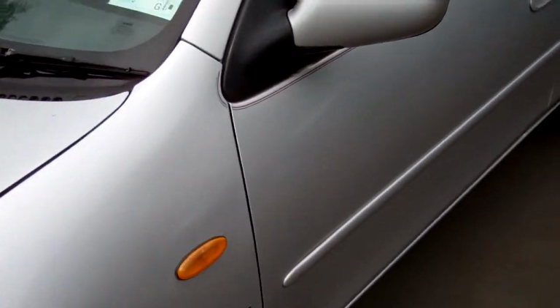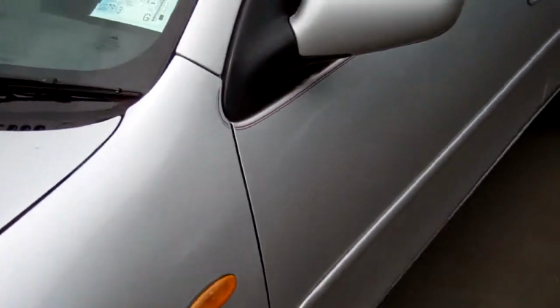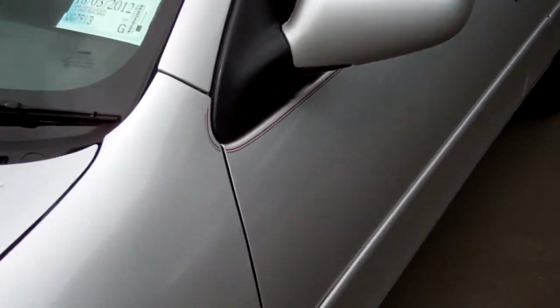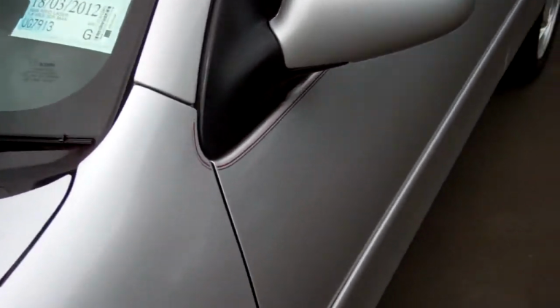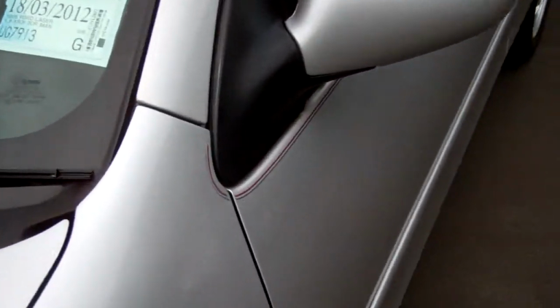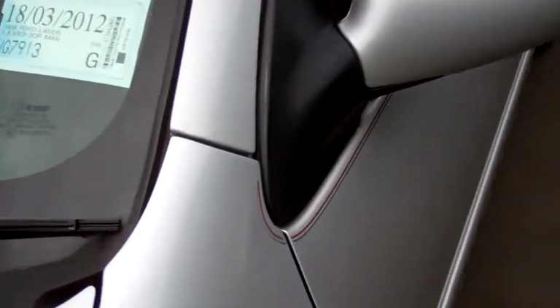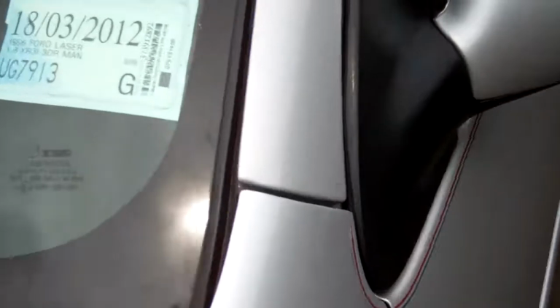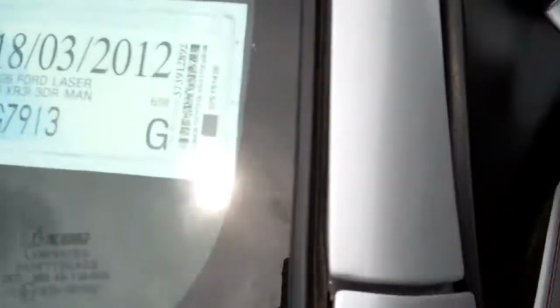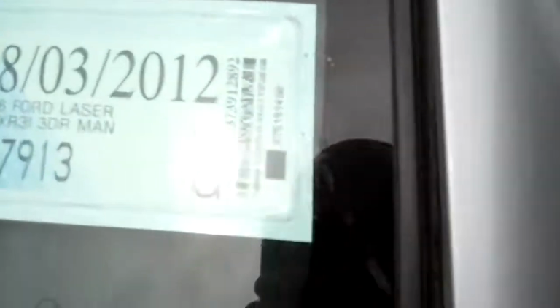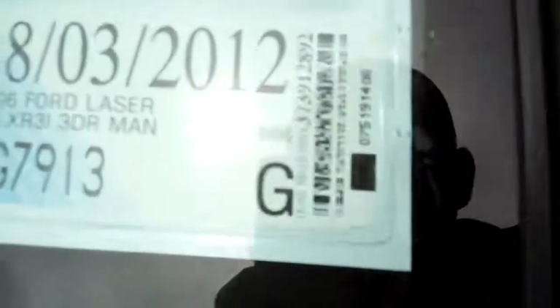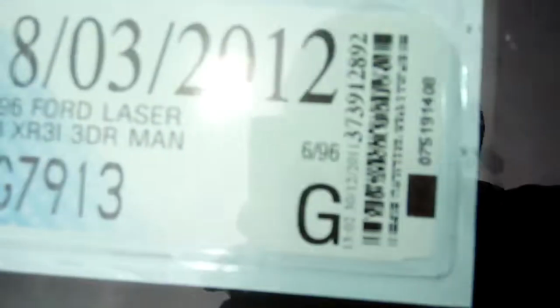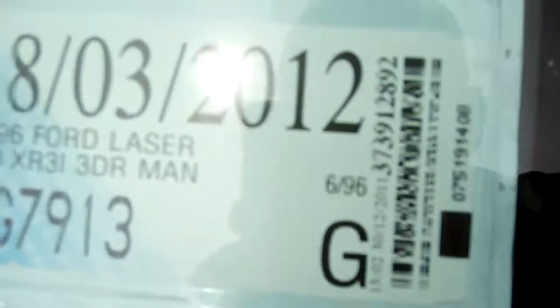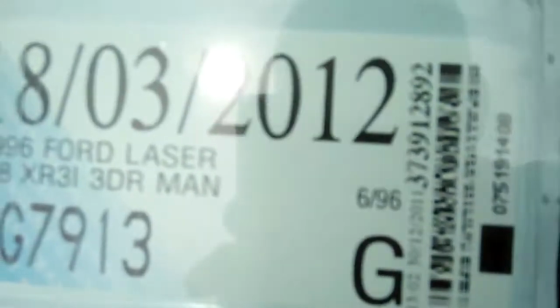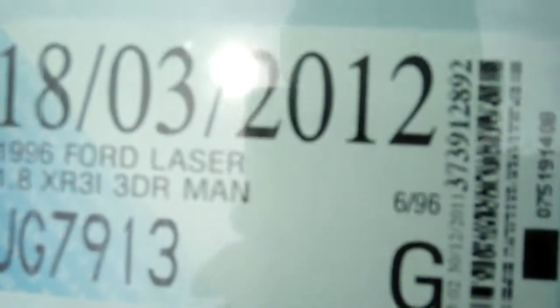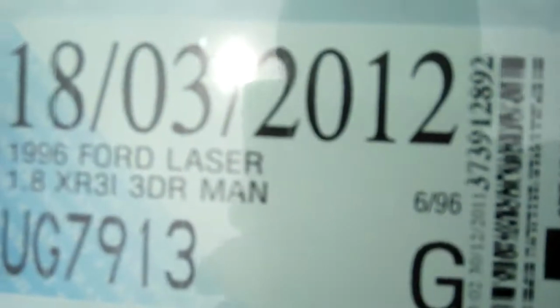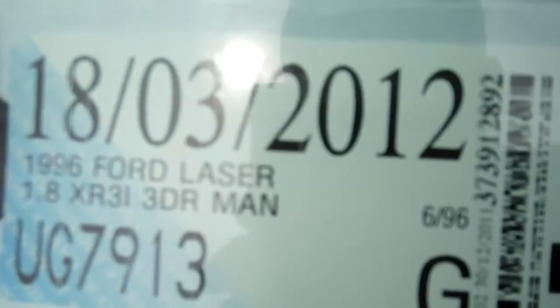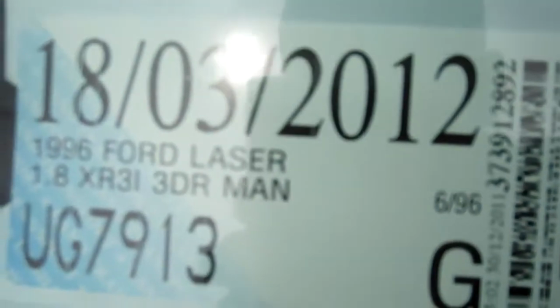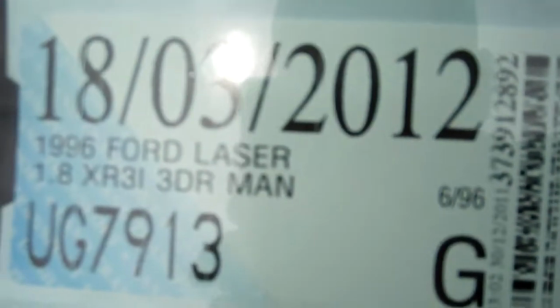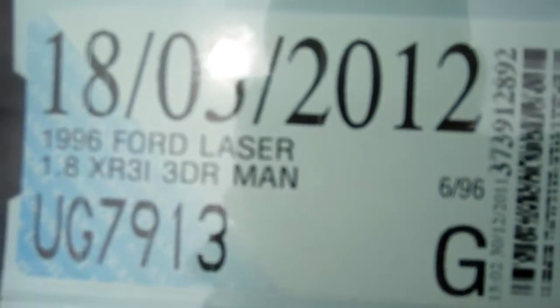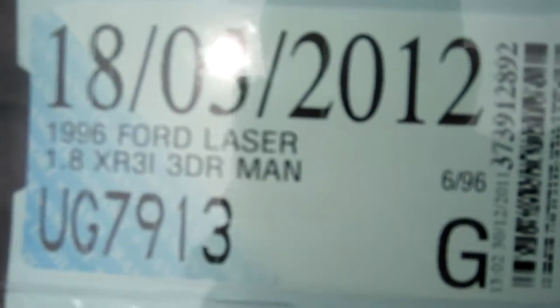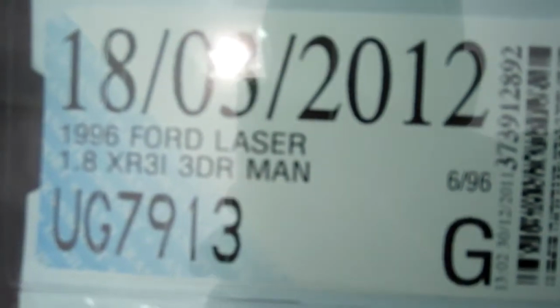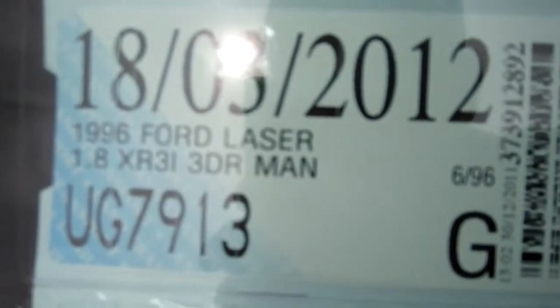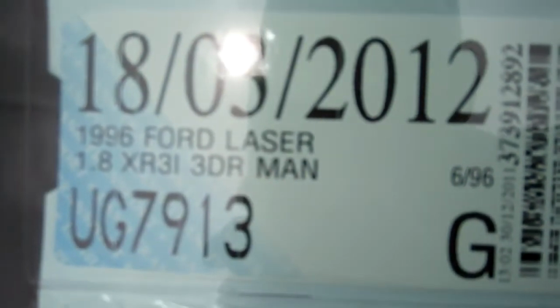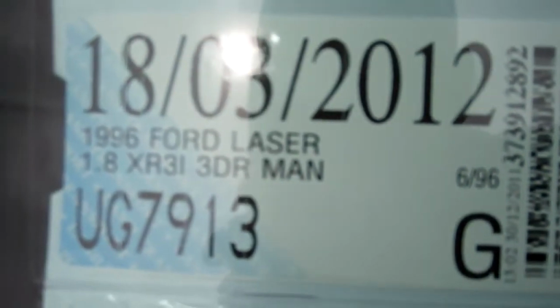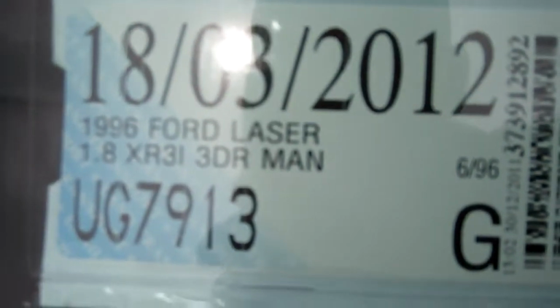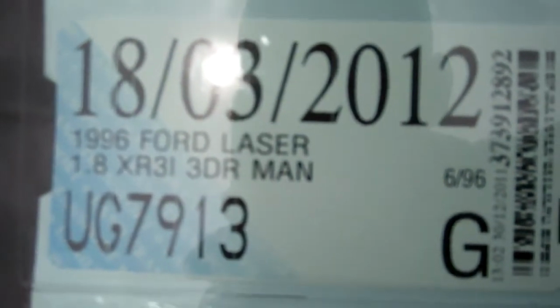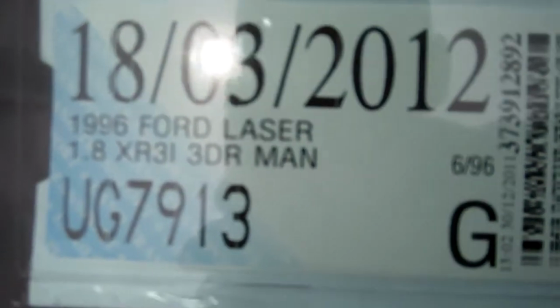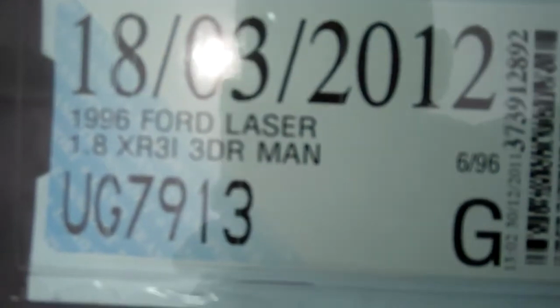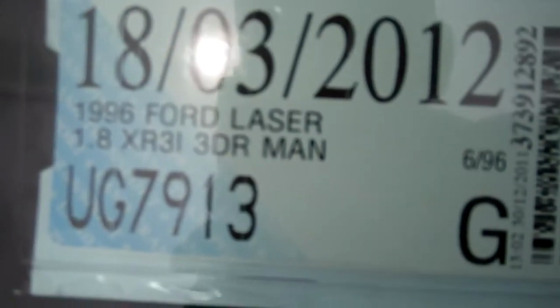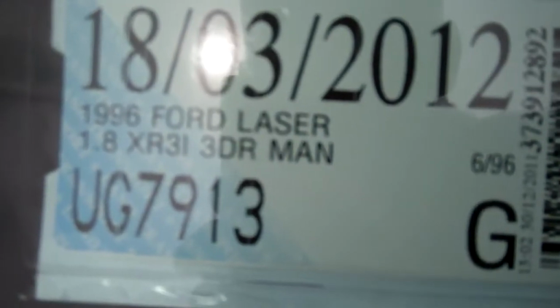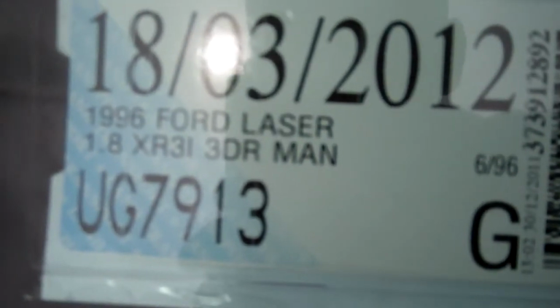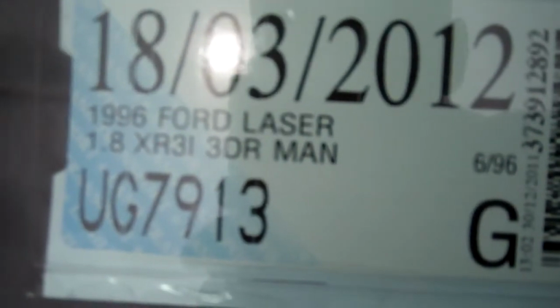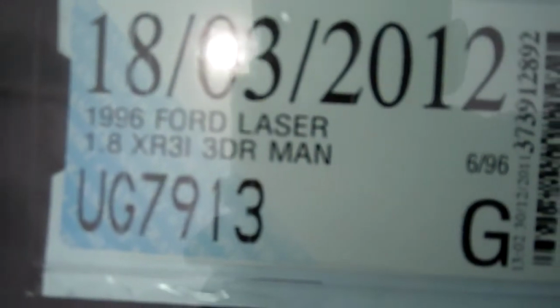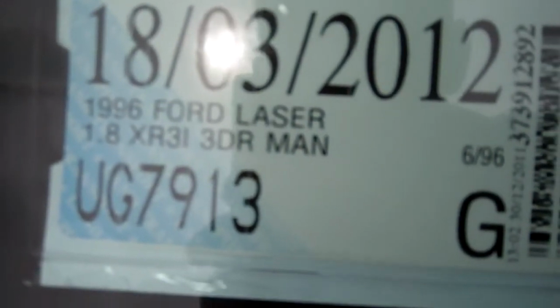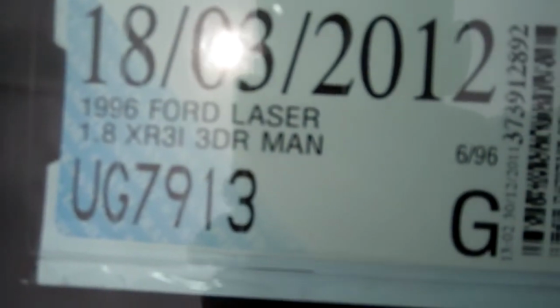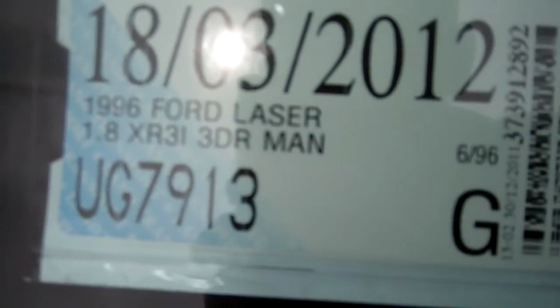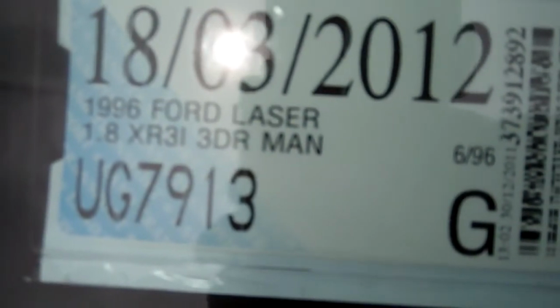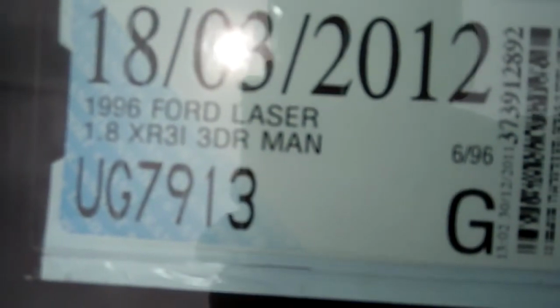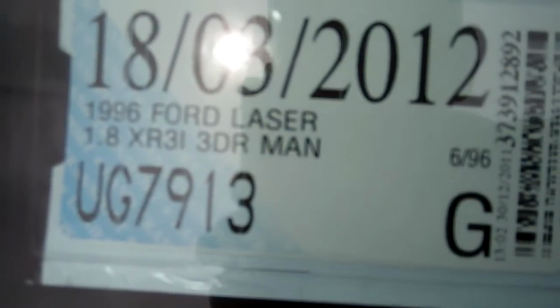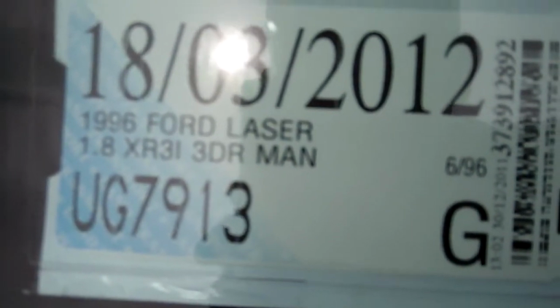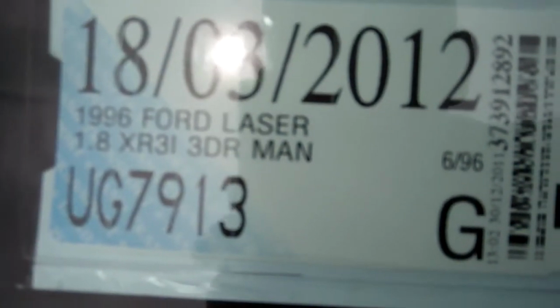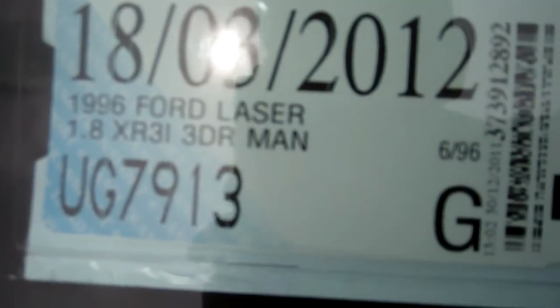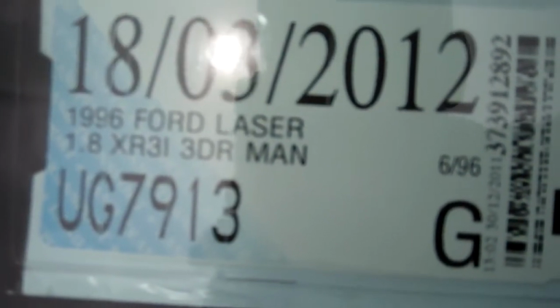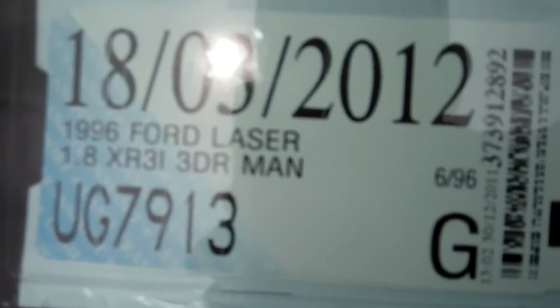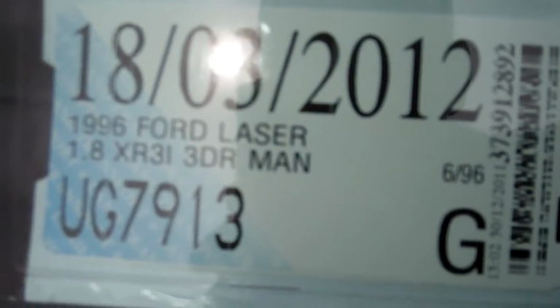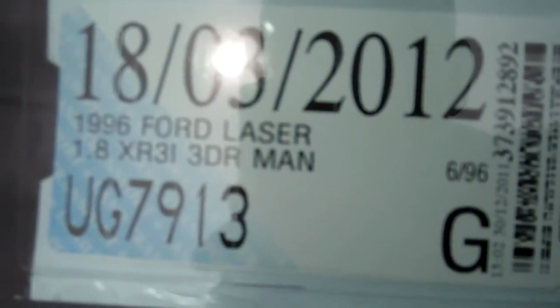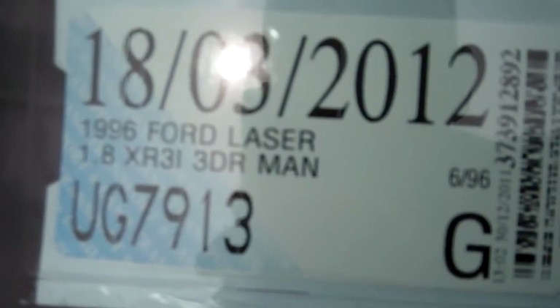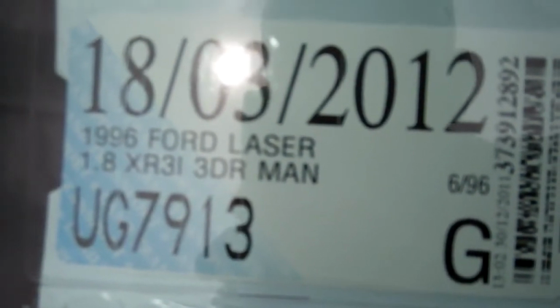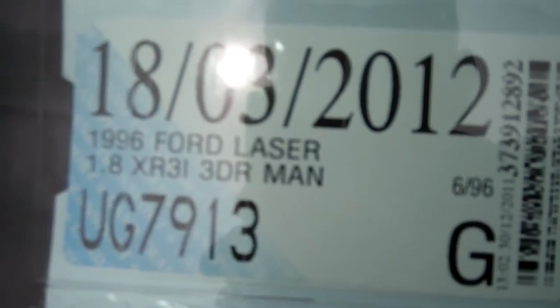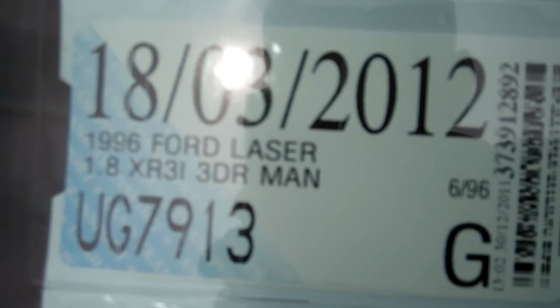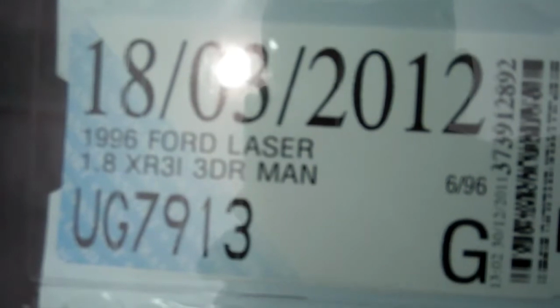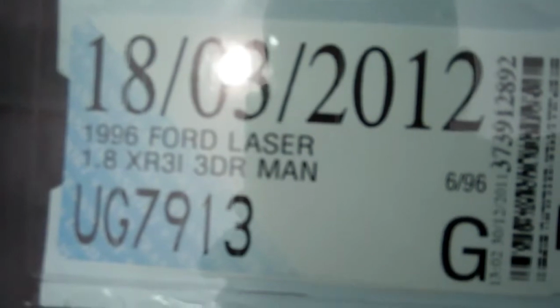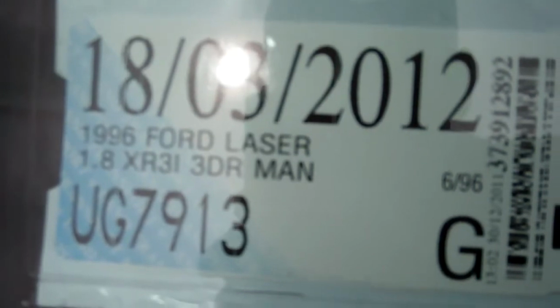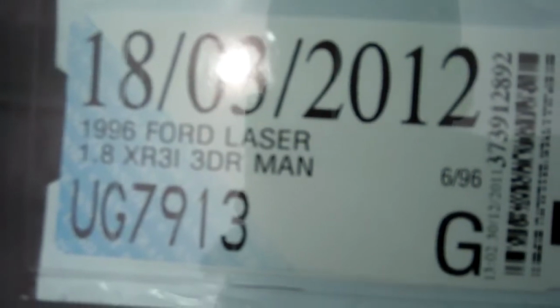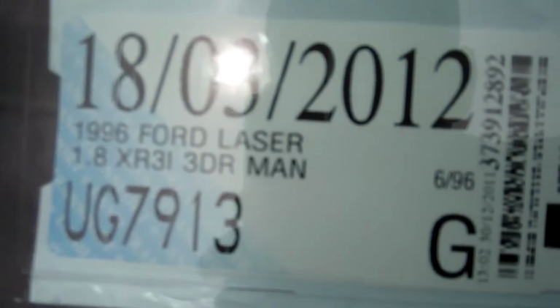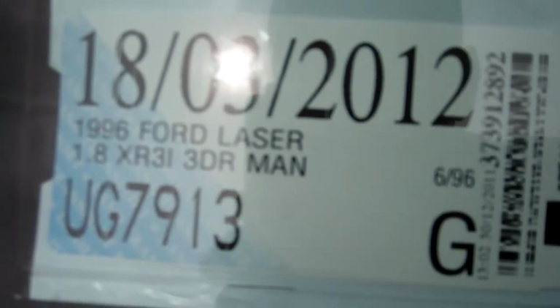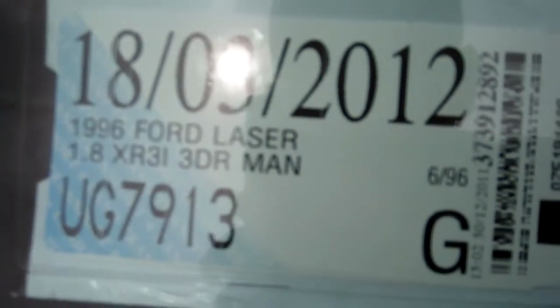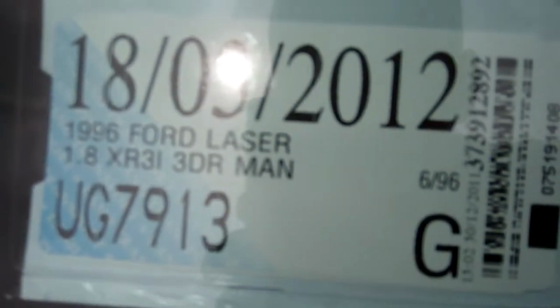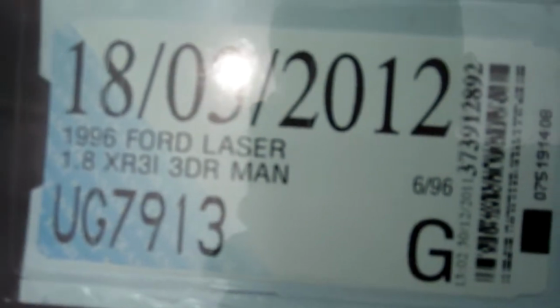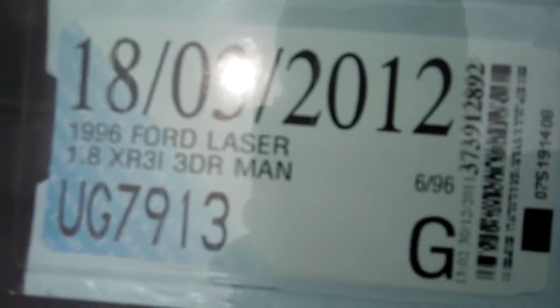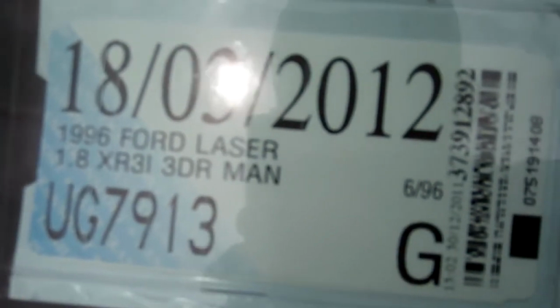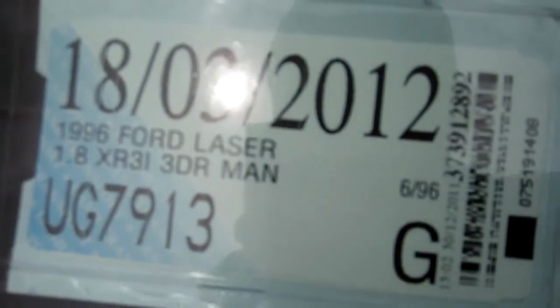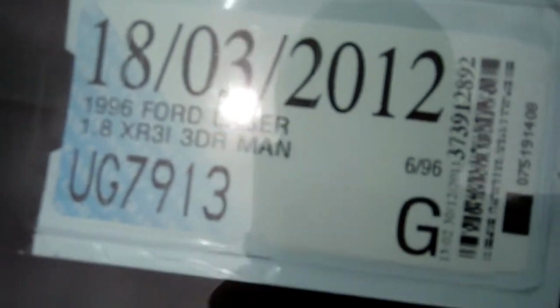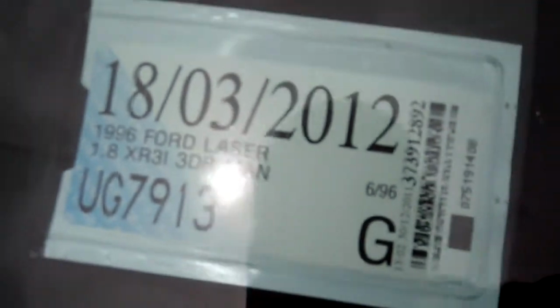If we come over here, there's all your details. As I said, 96 Ford Laser, and we've got Rego through to the third month, 2012.